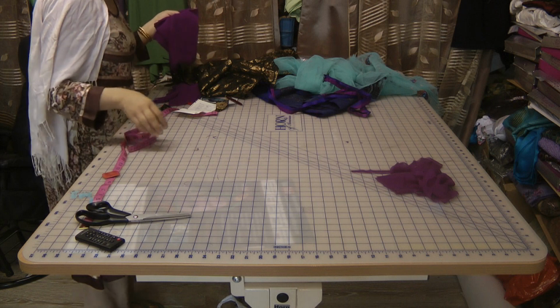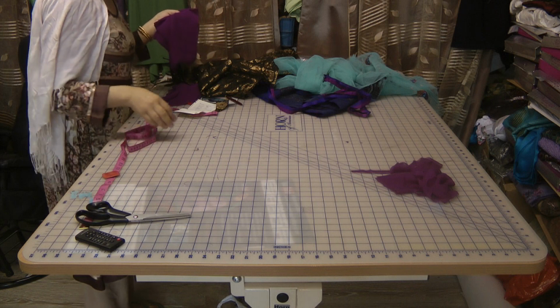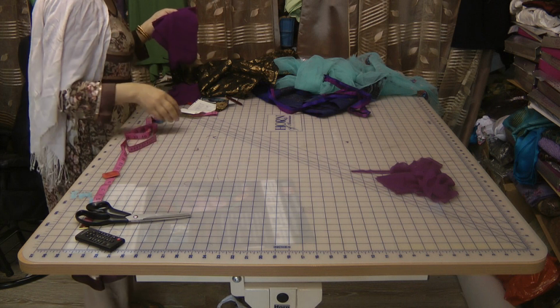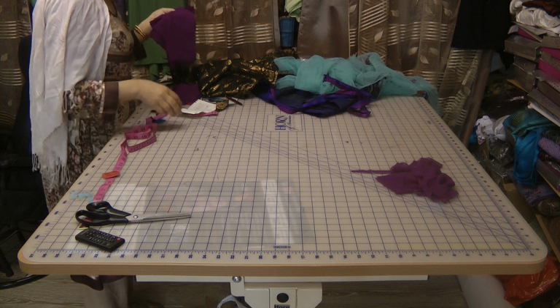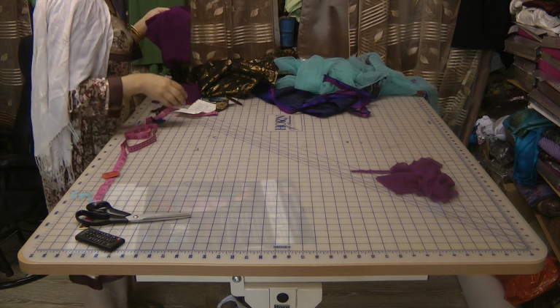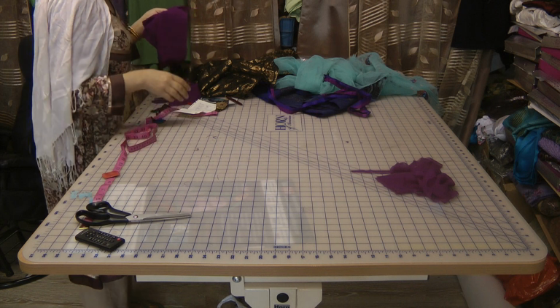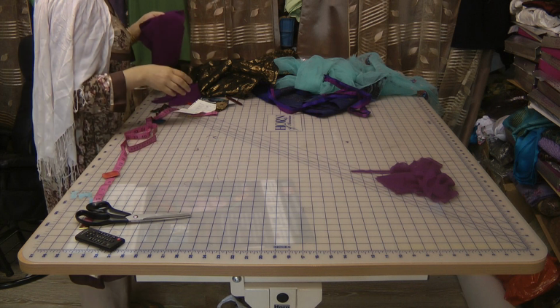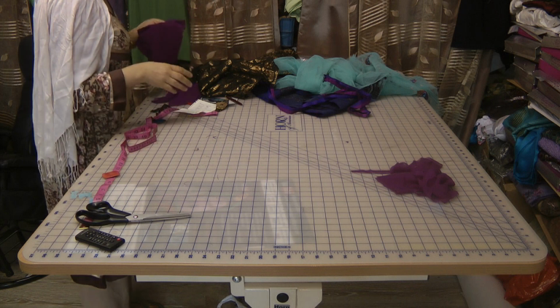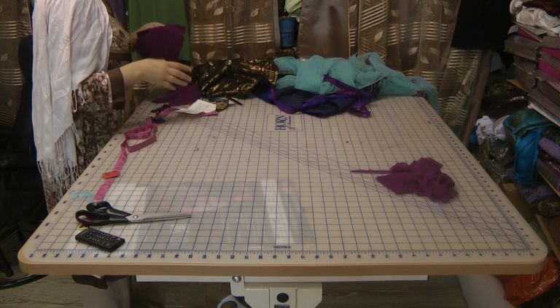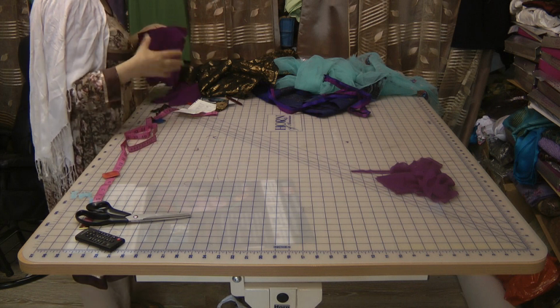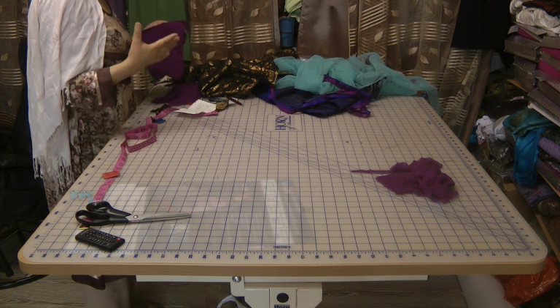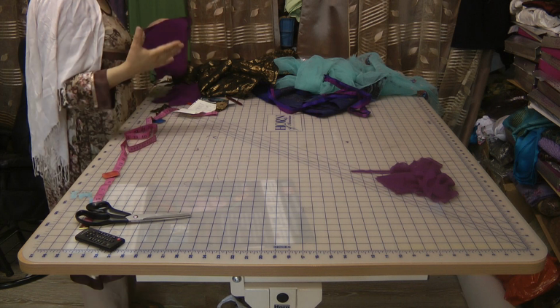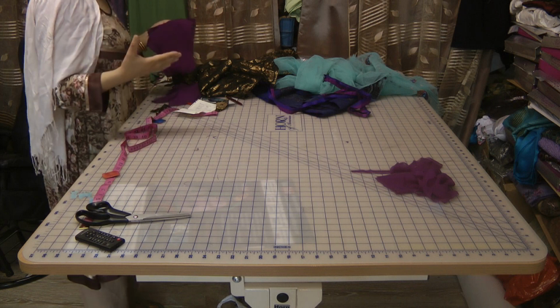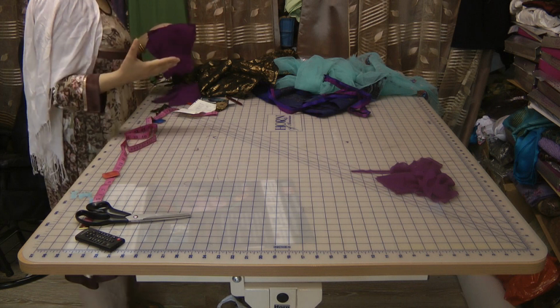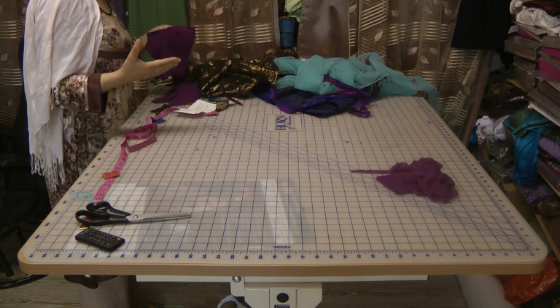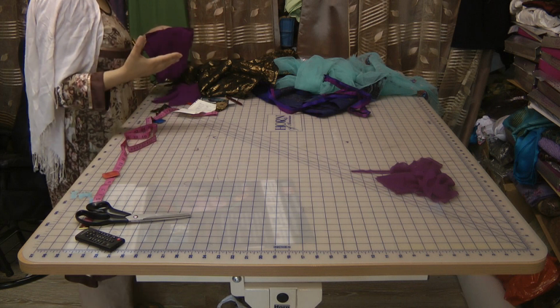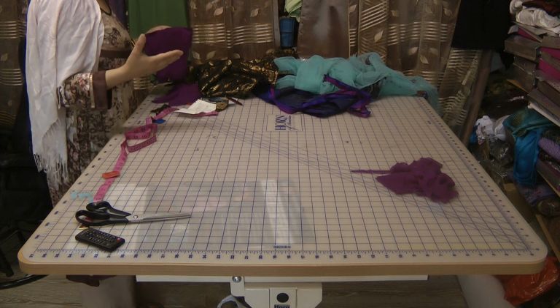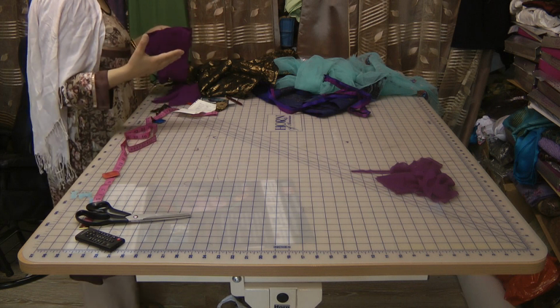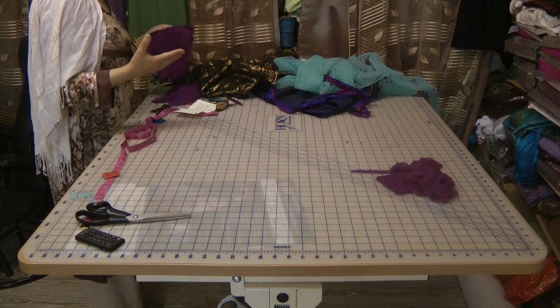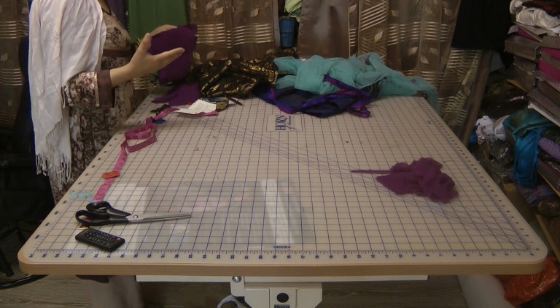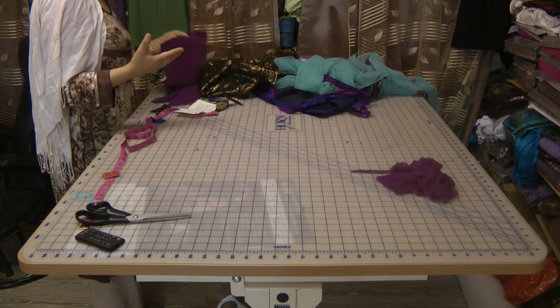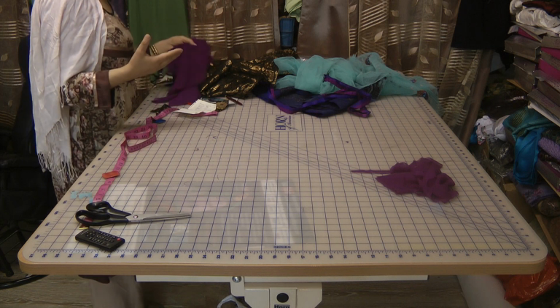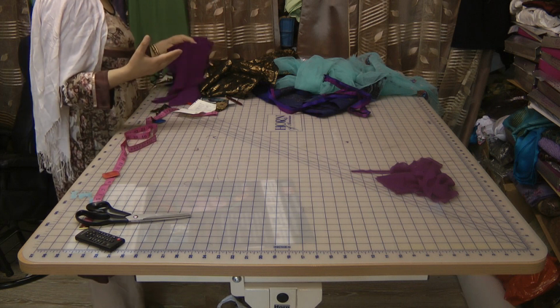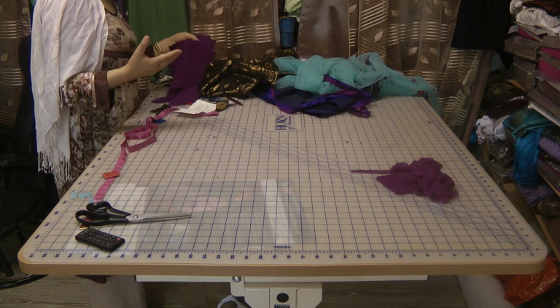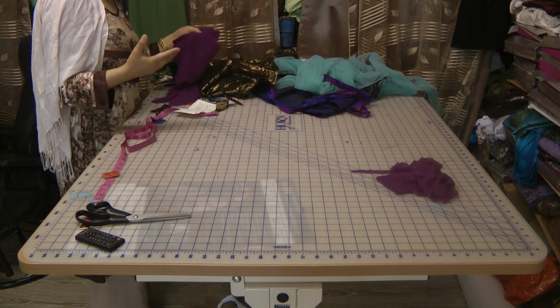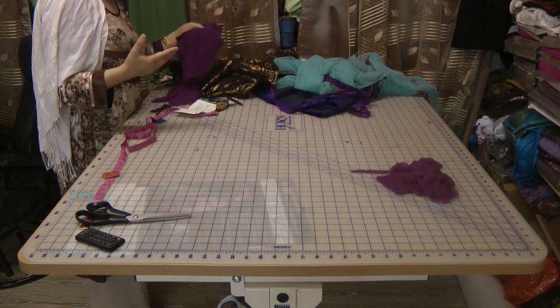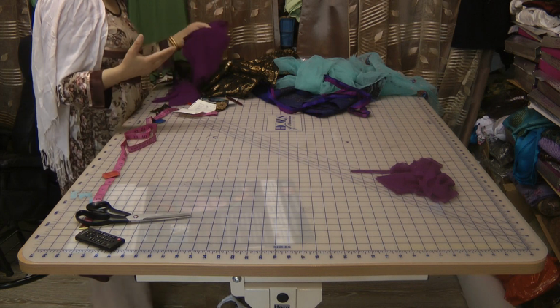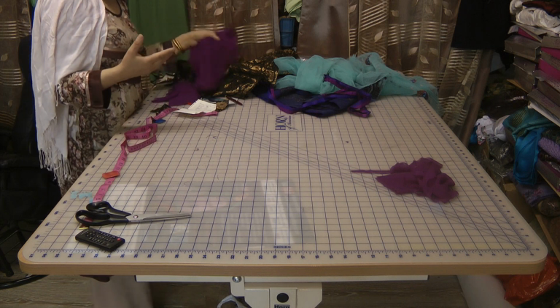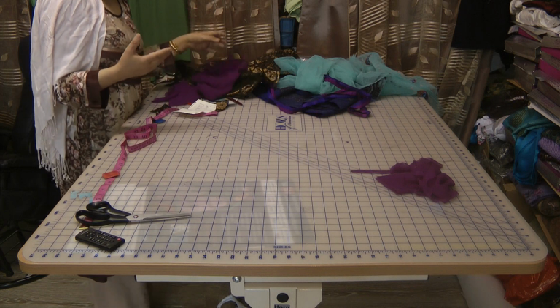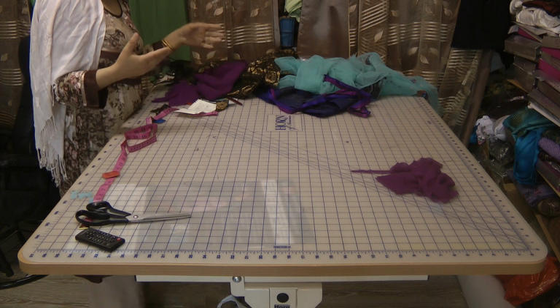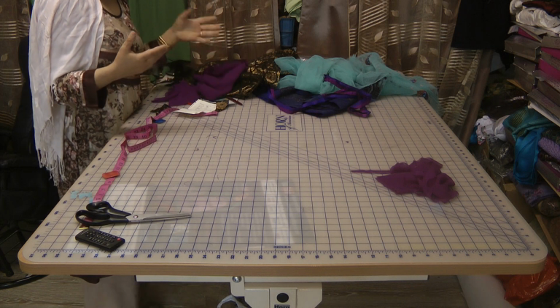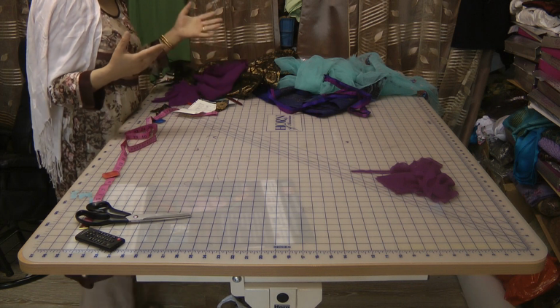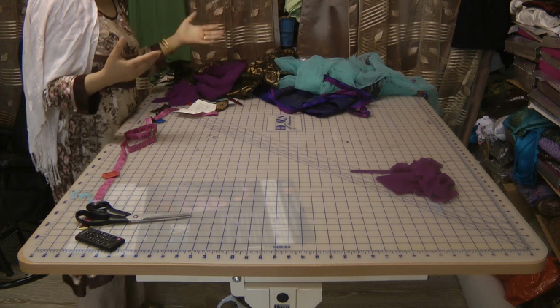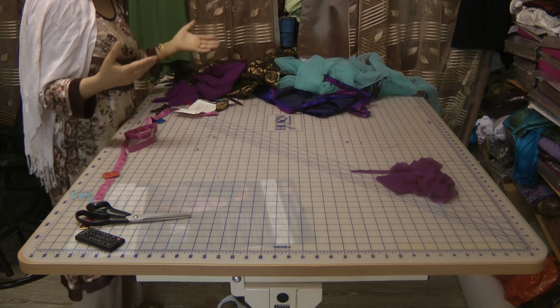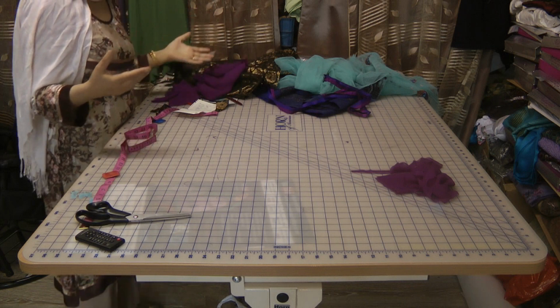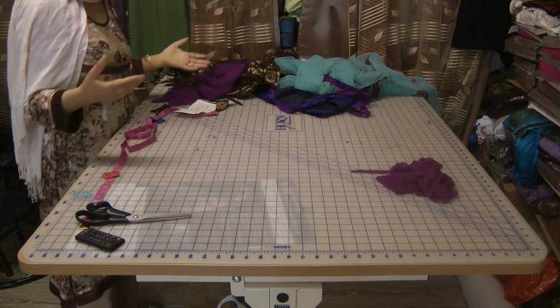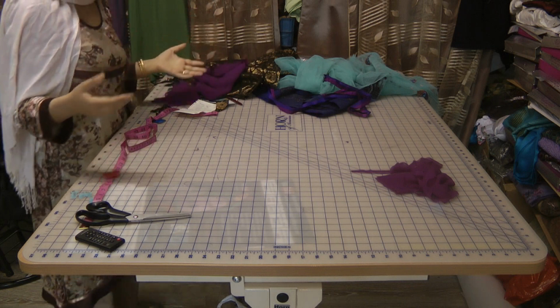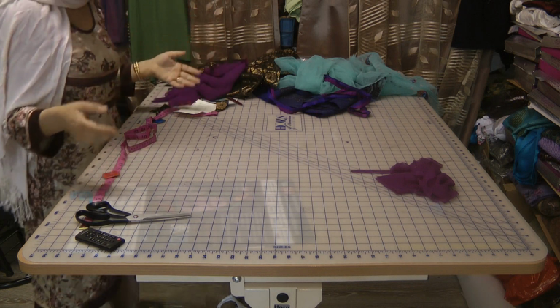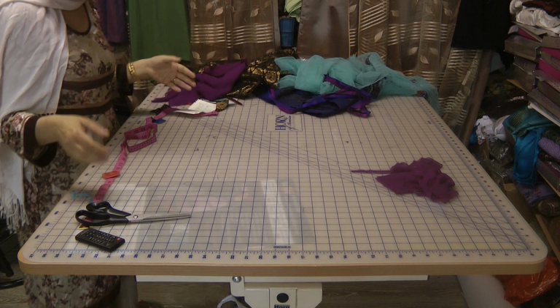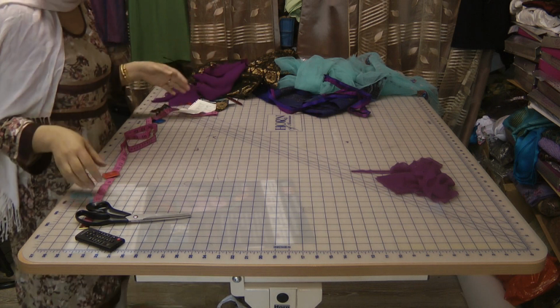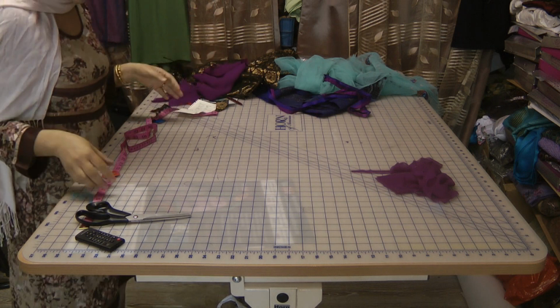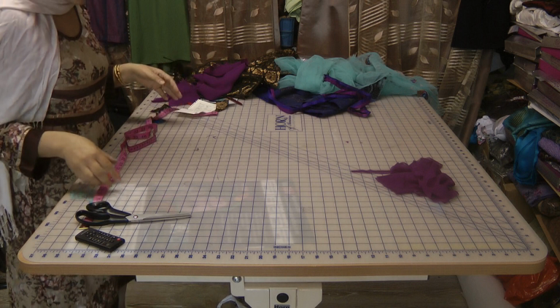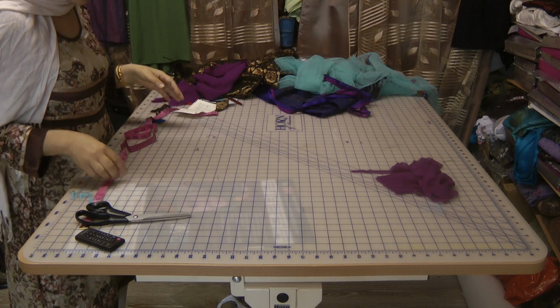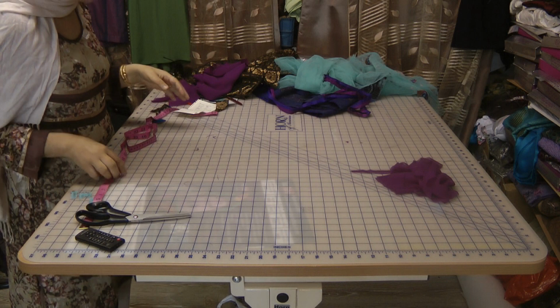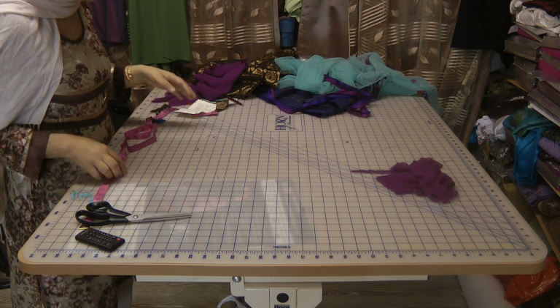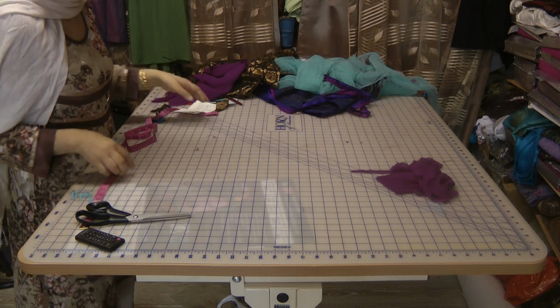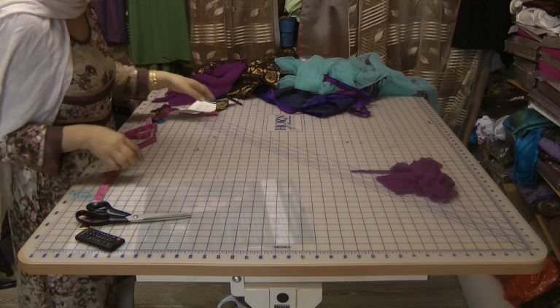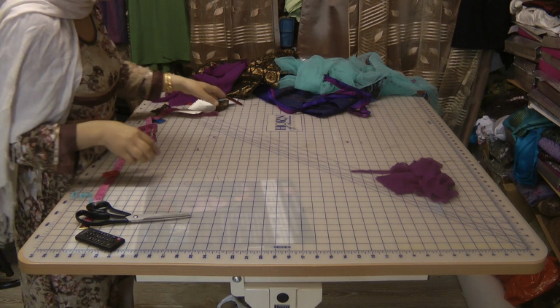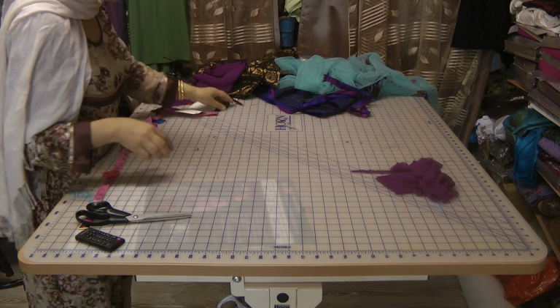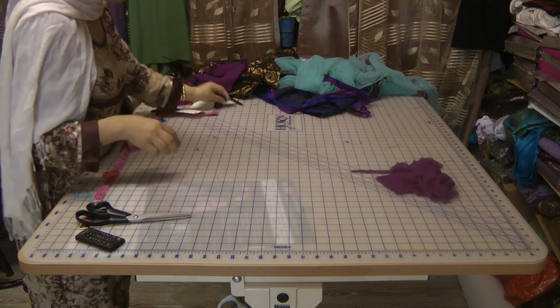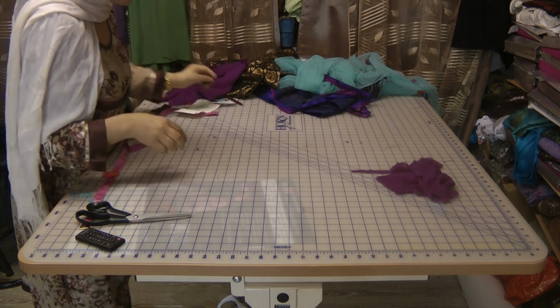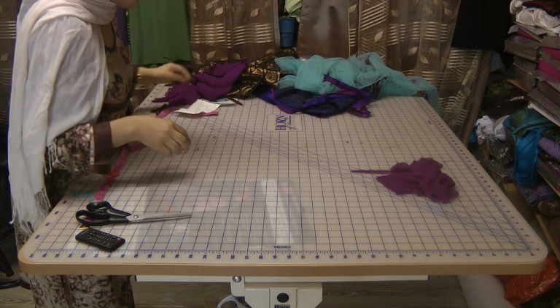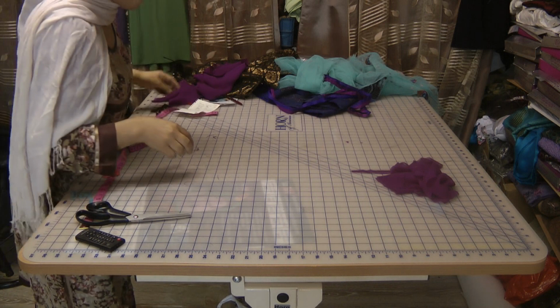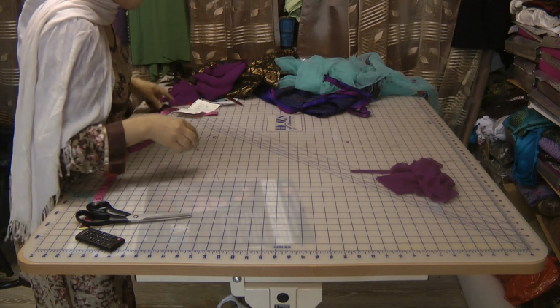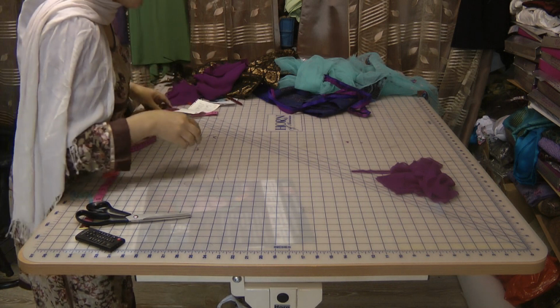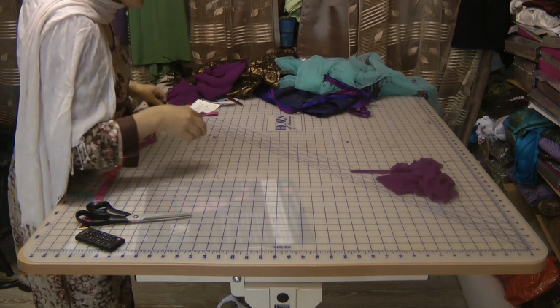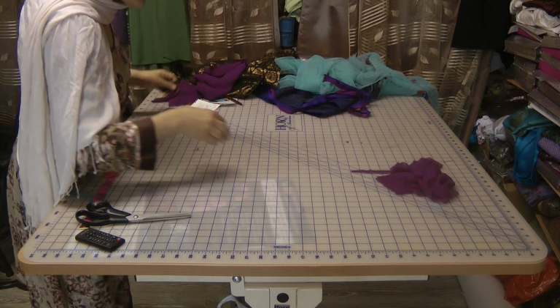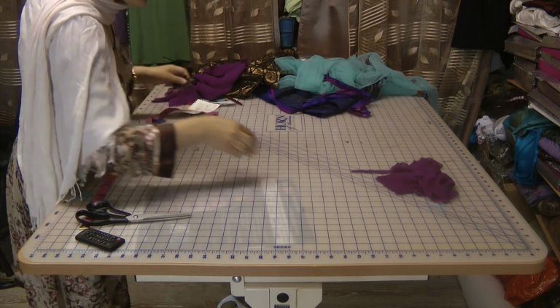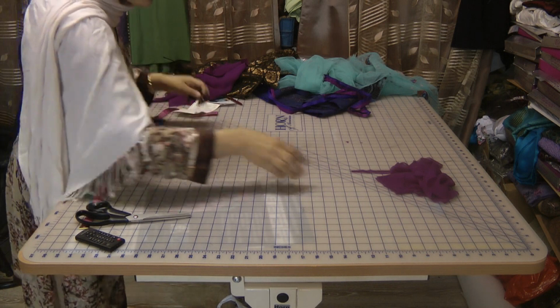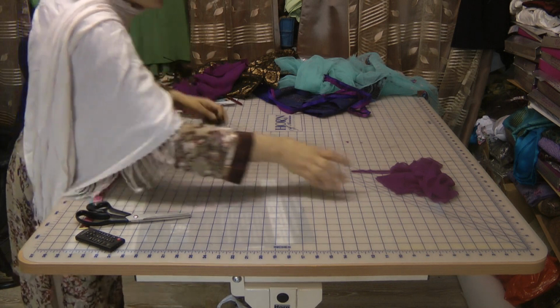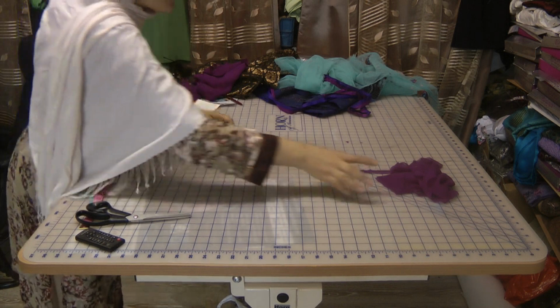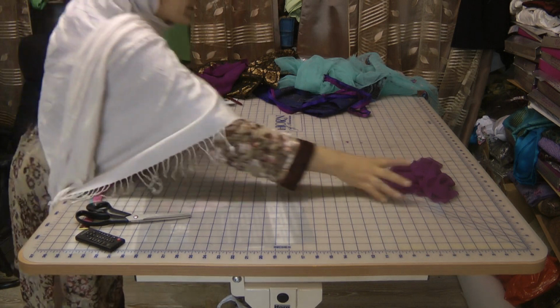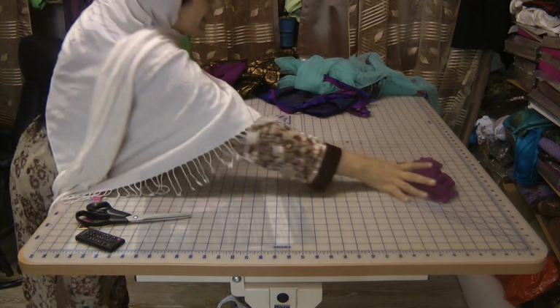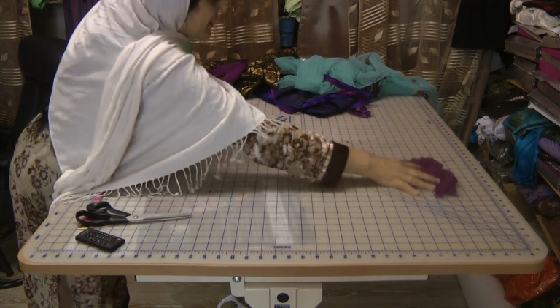Now it's back to trying to assemble all the pieces and seeing what results we get.